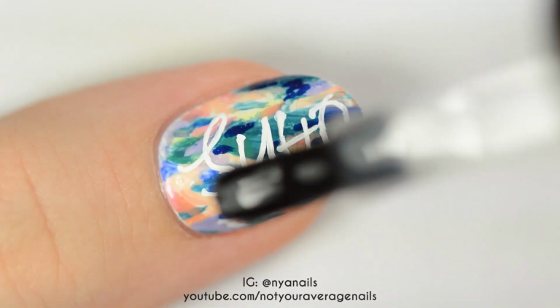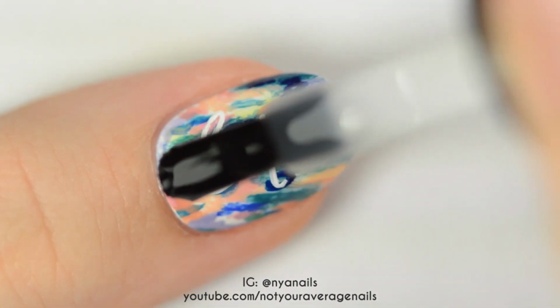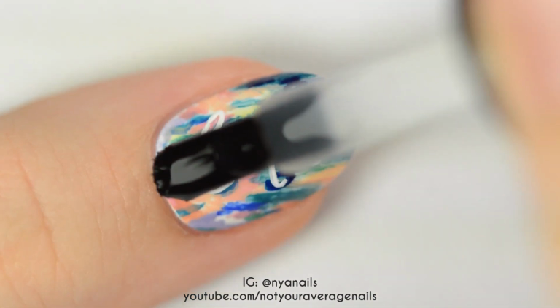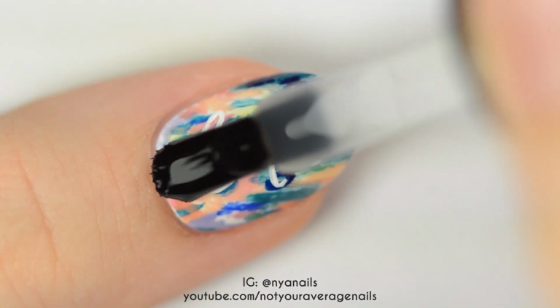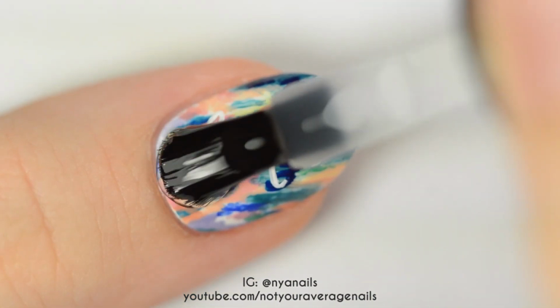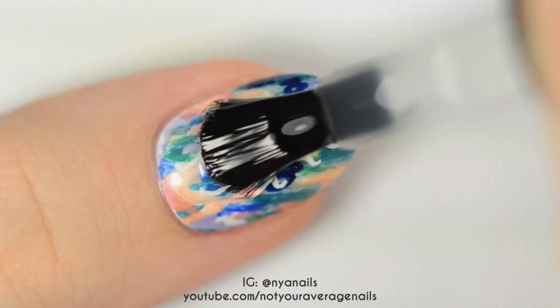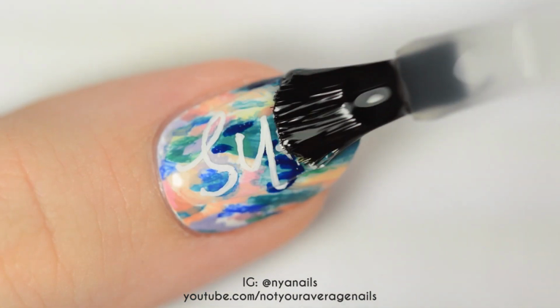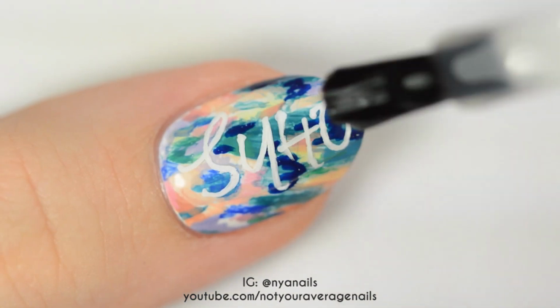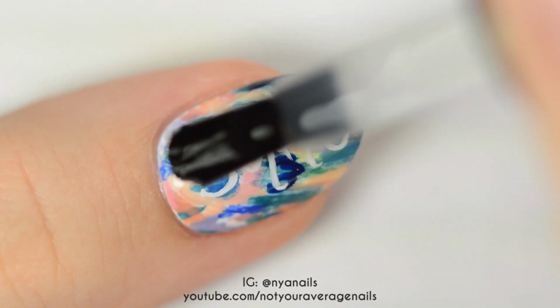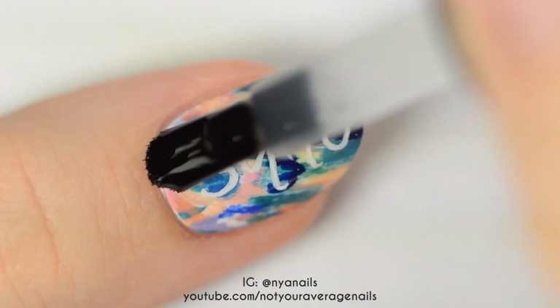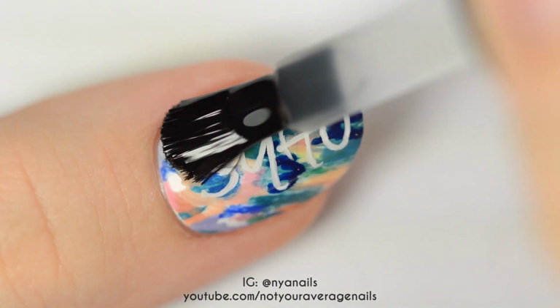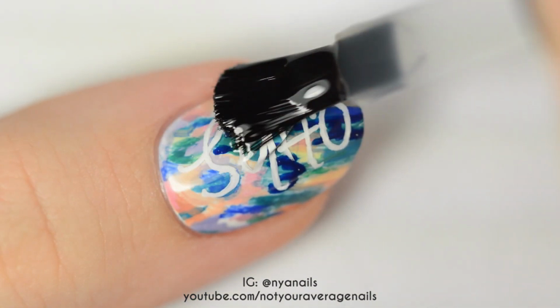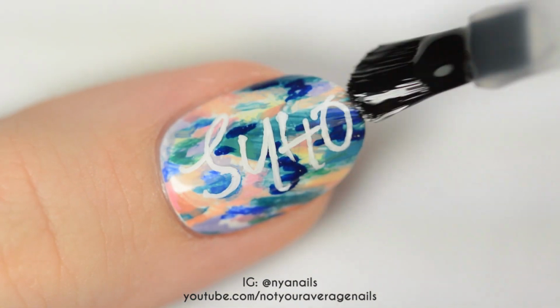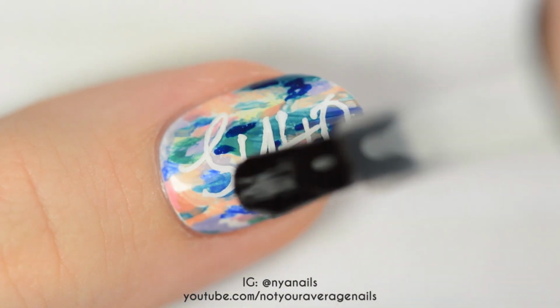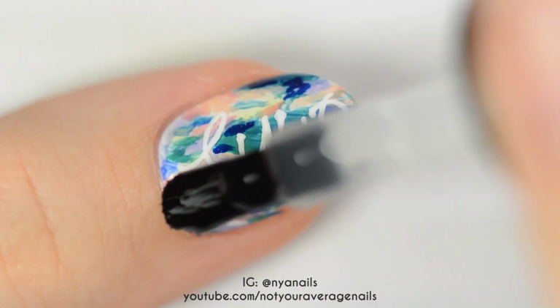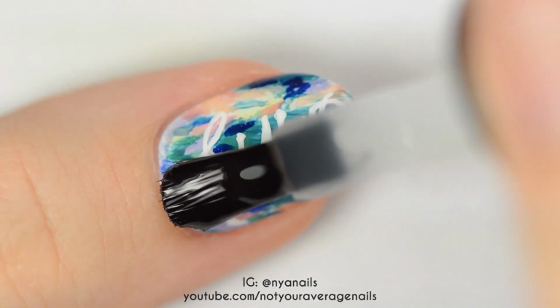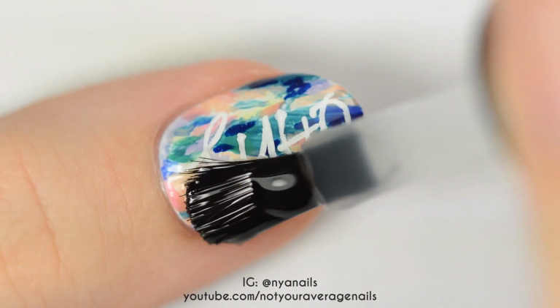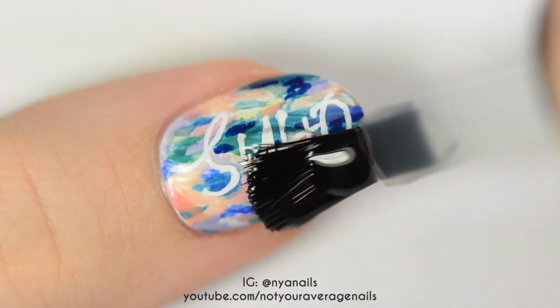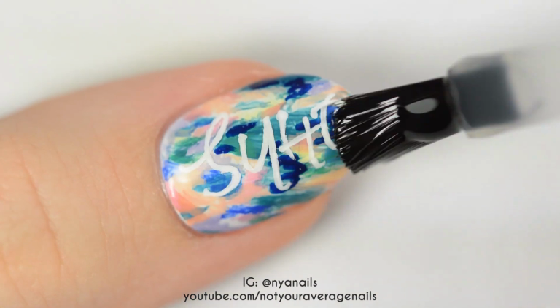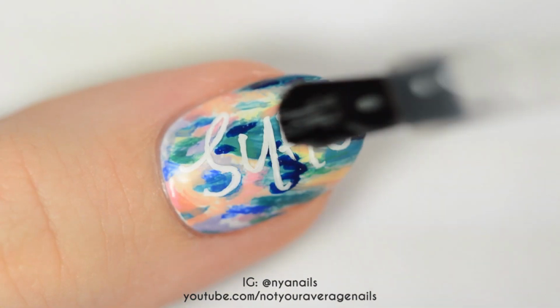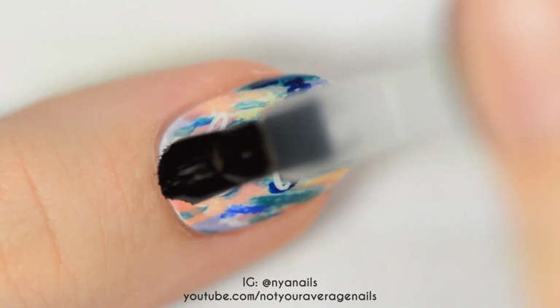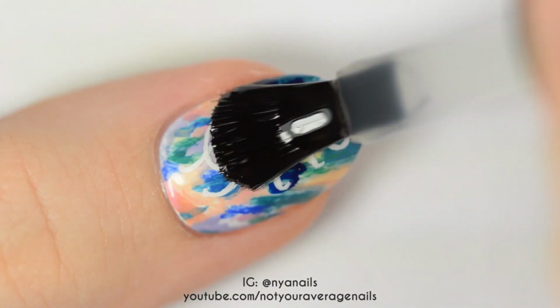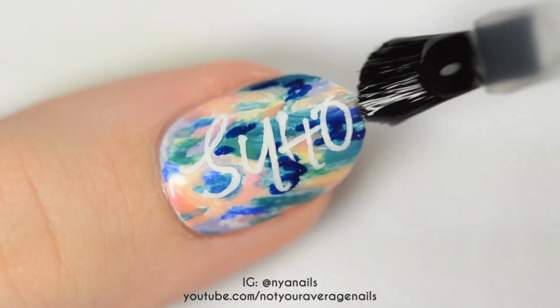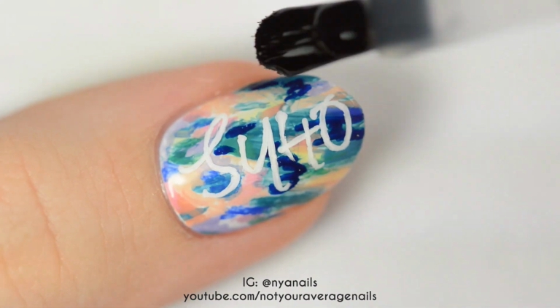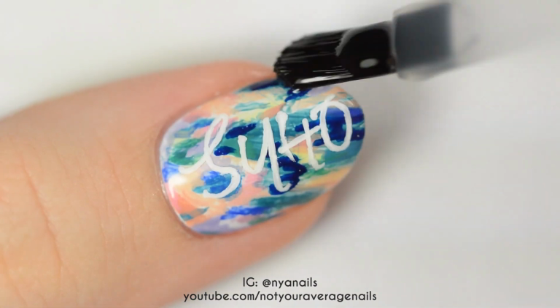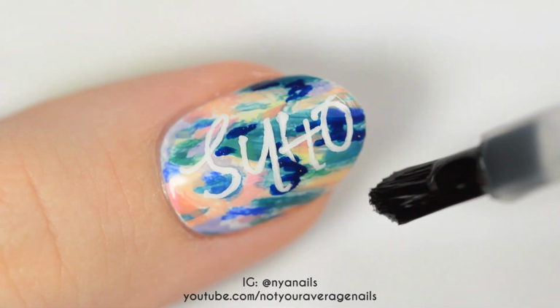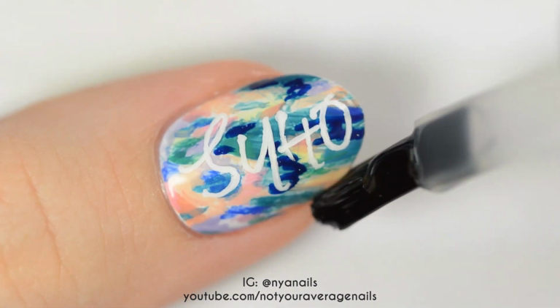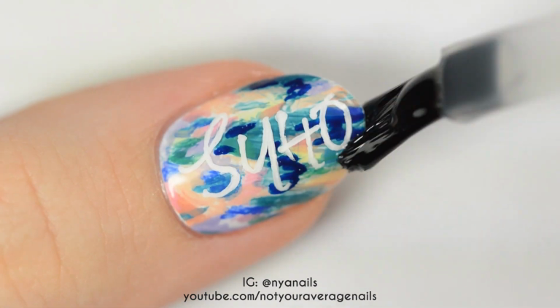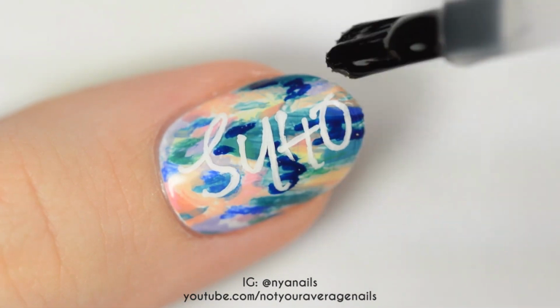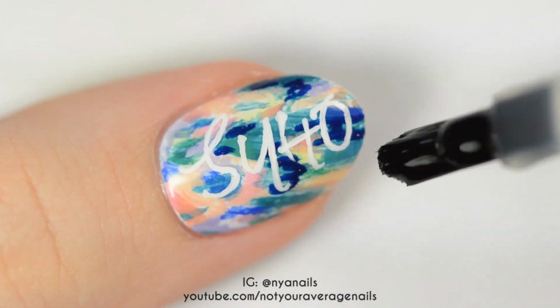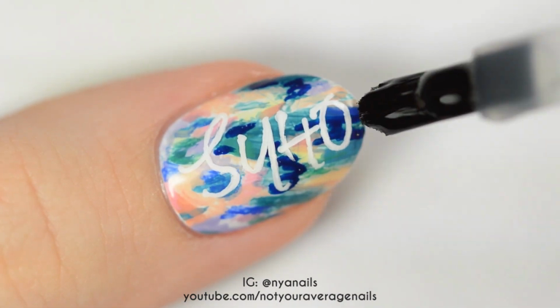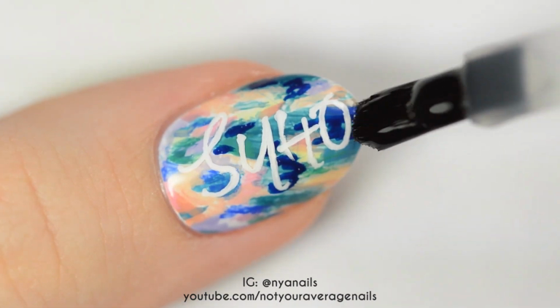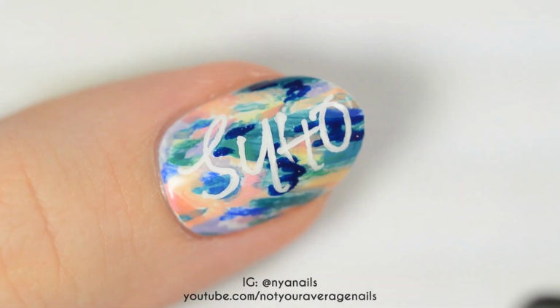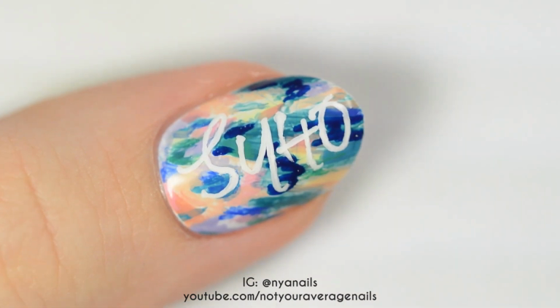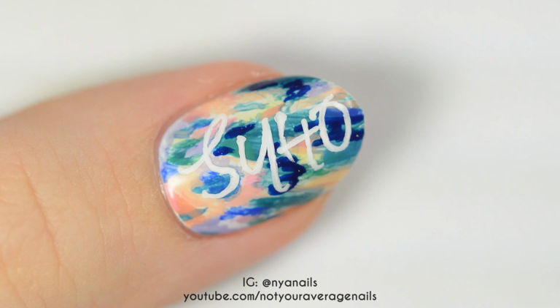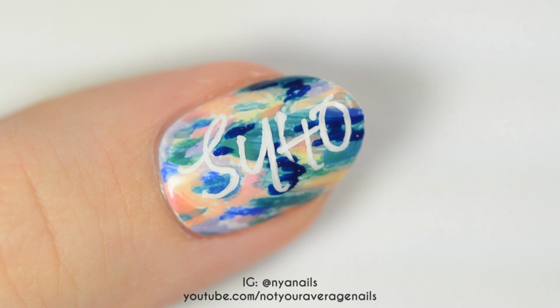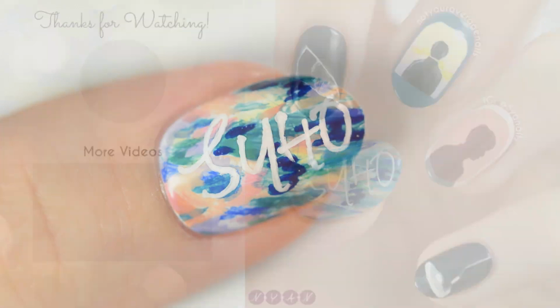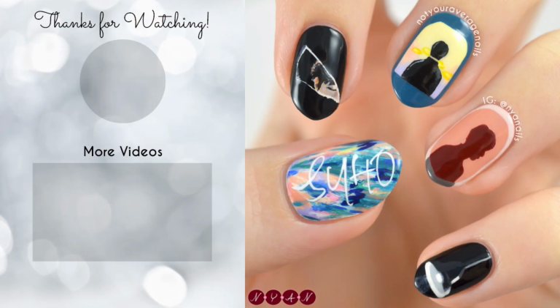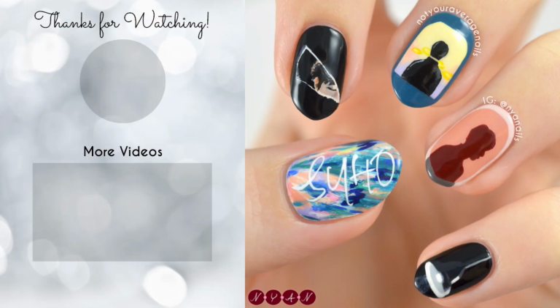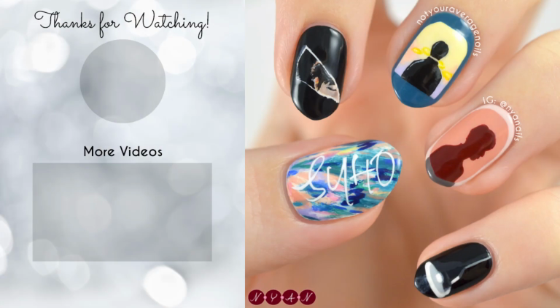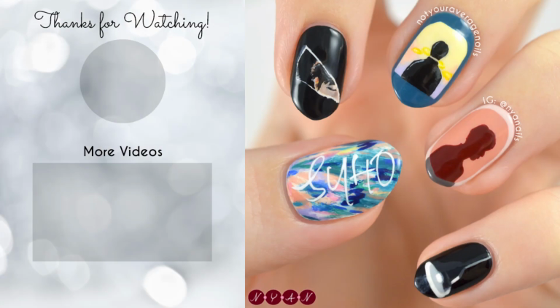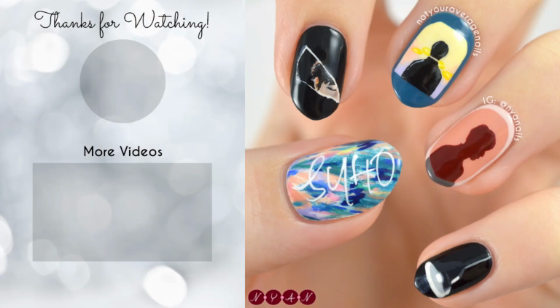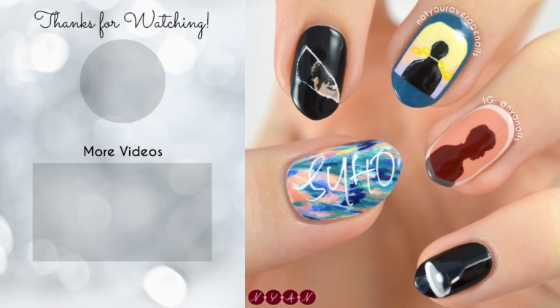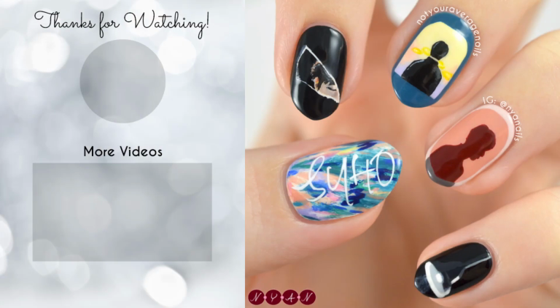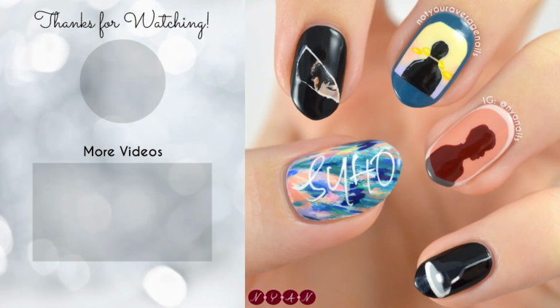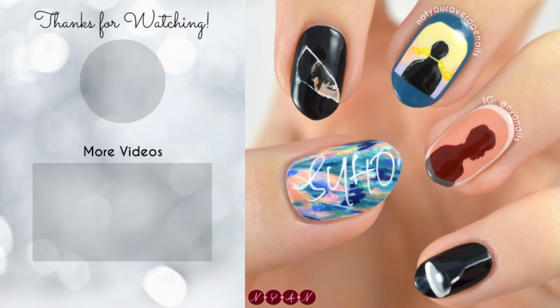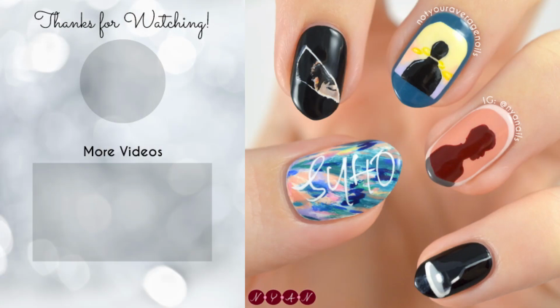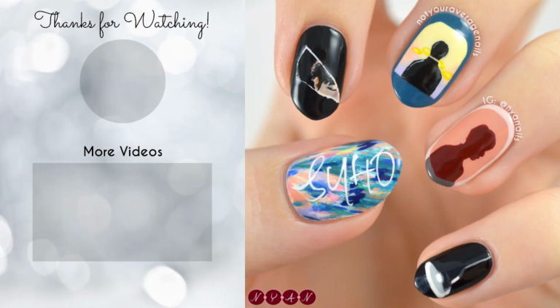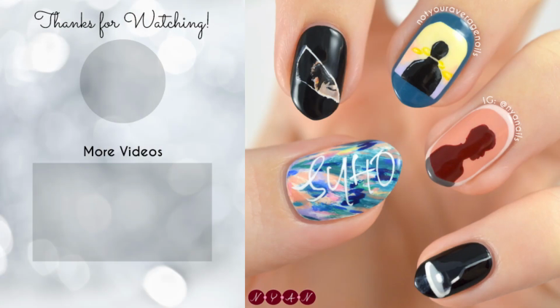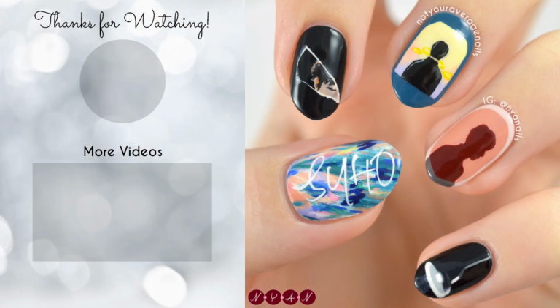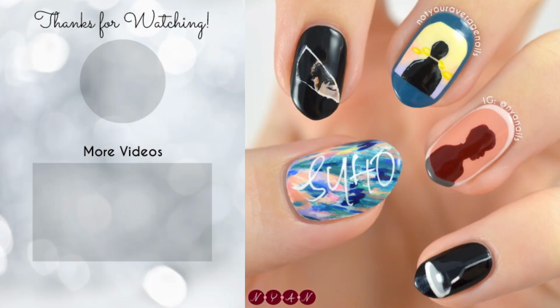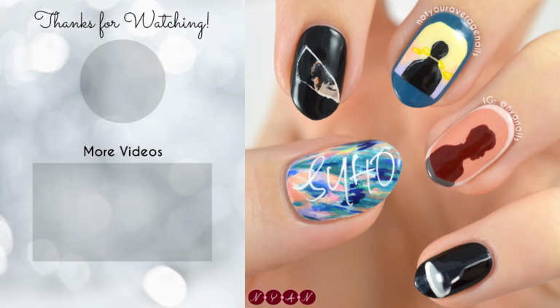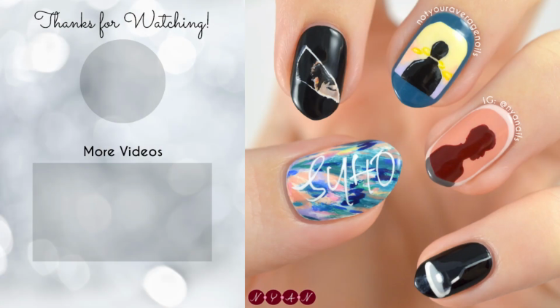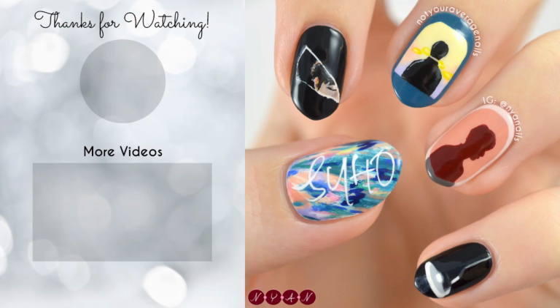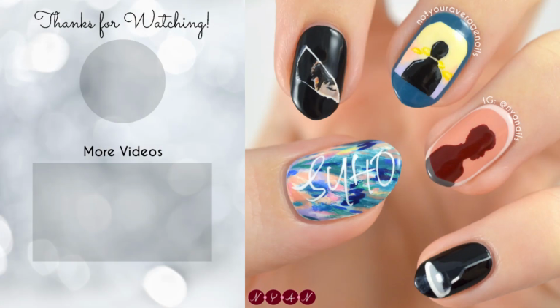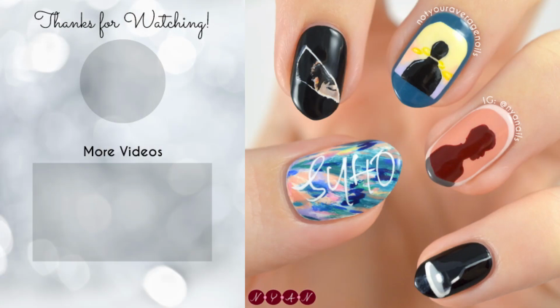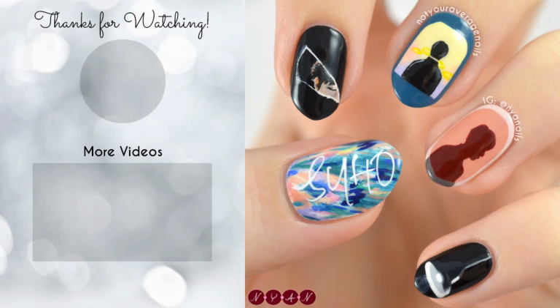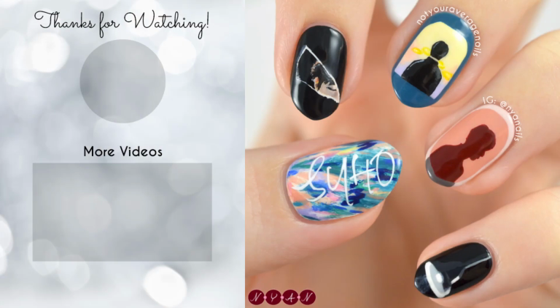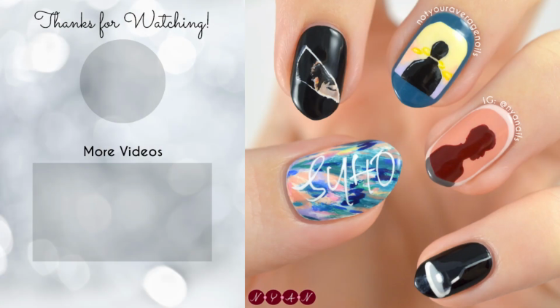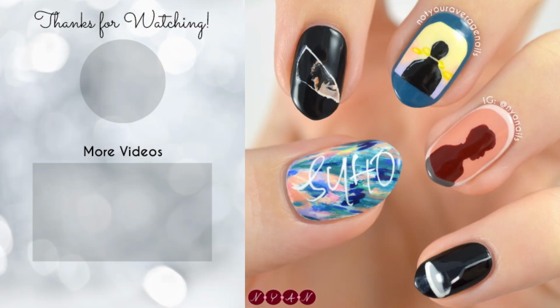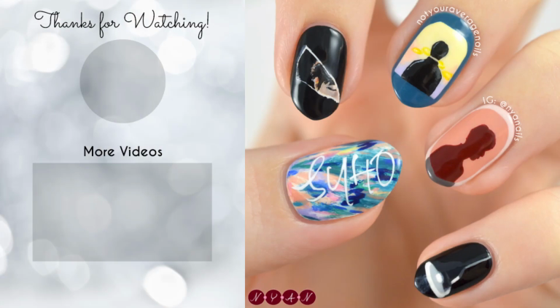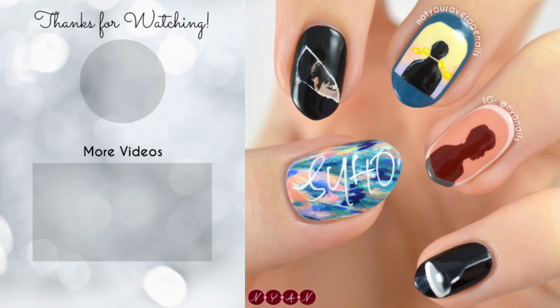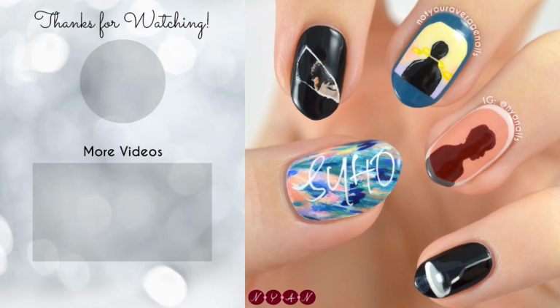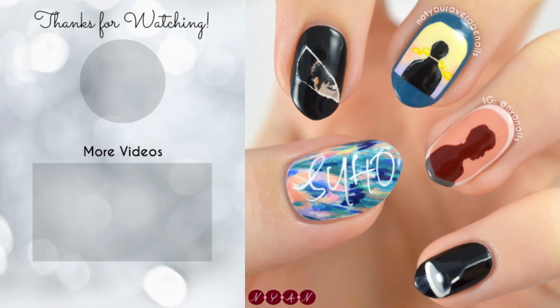Seal your design with a topcoat and you're done! All of the products used in this video will be listed in the description below. Thanks for watching!